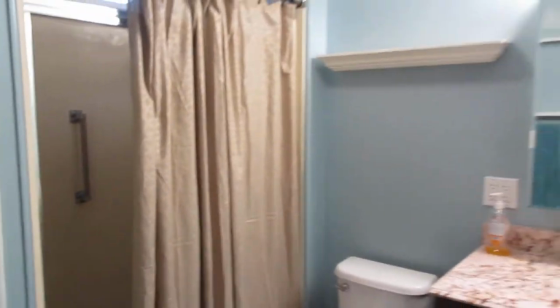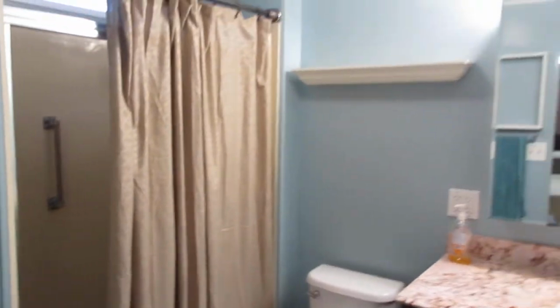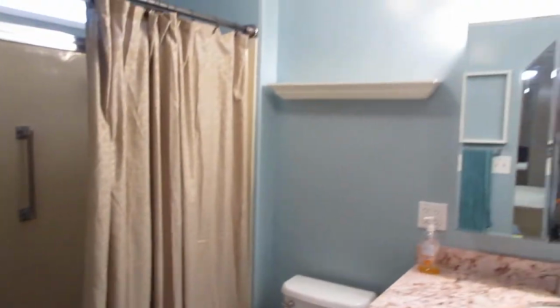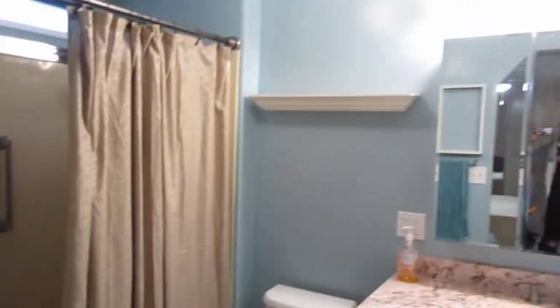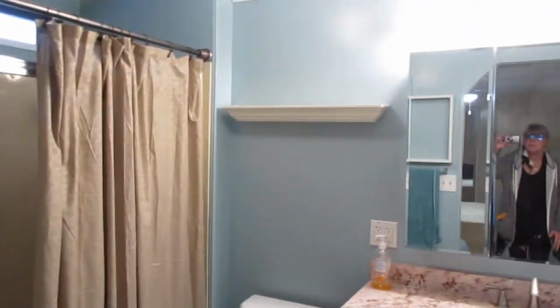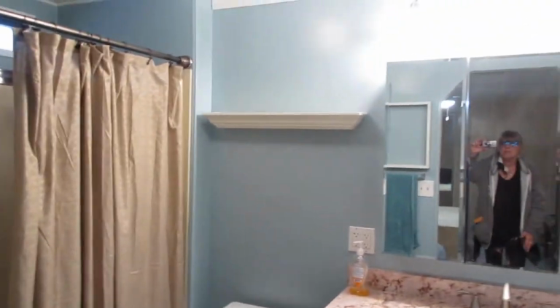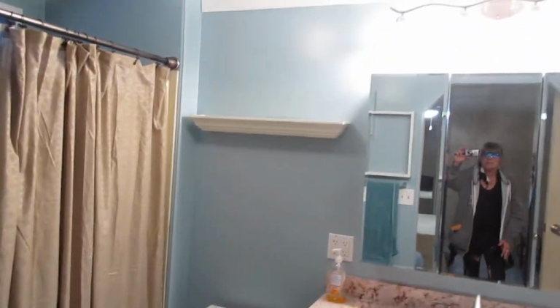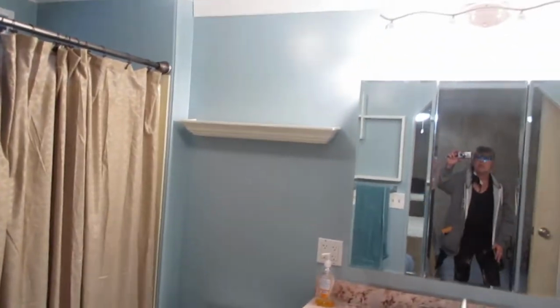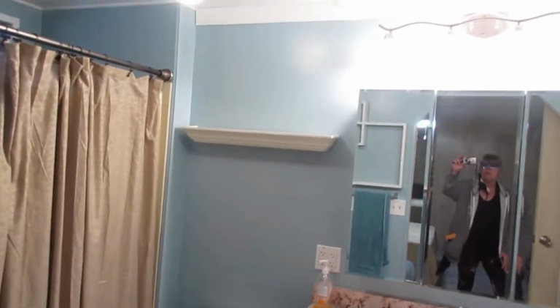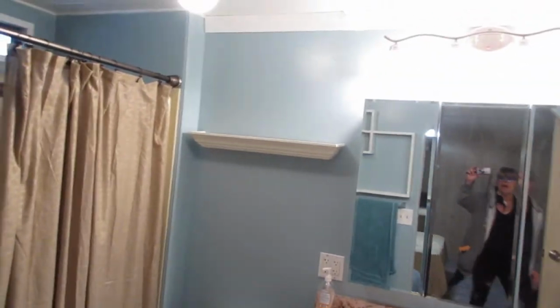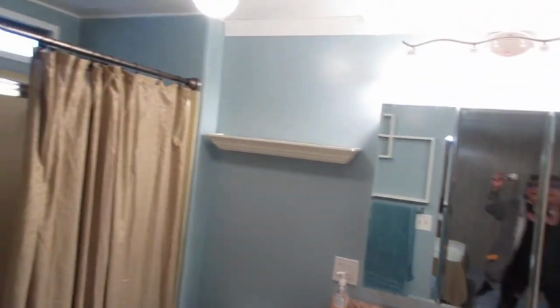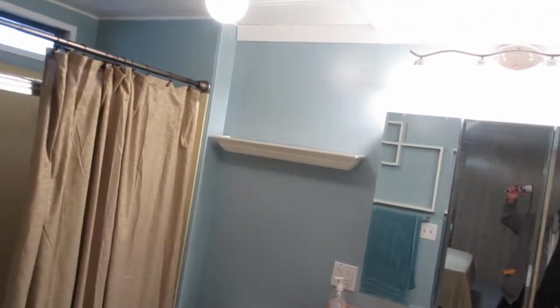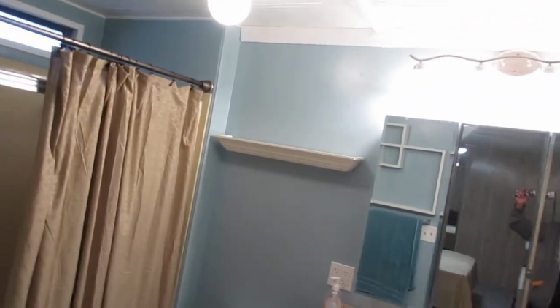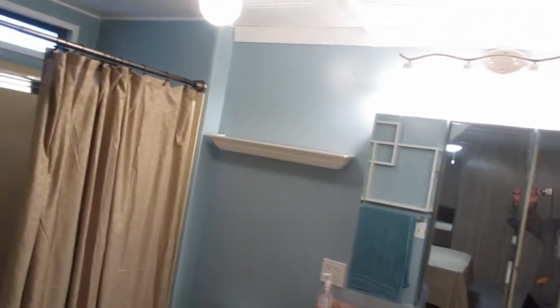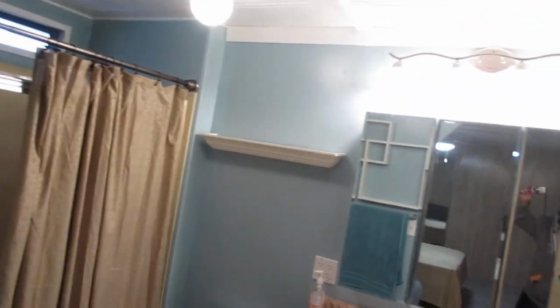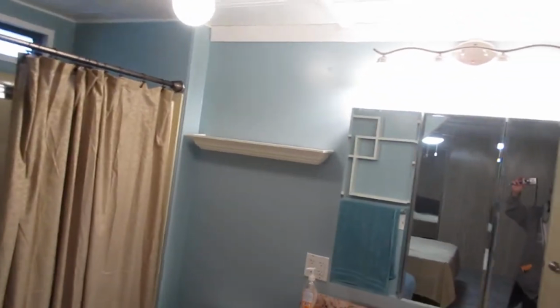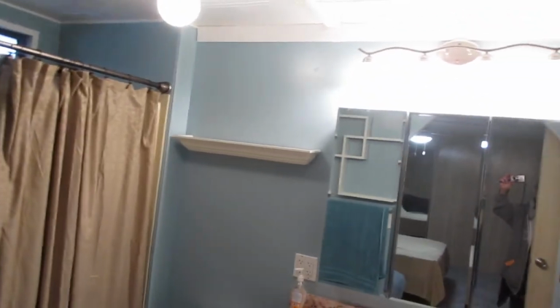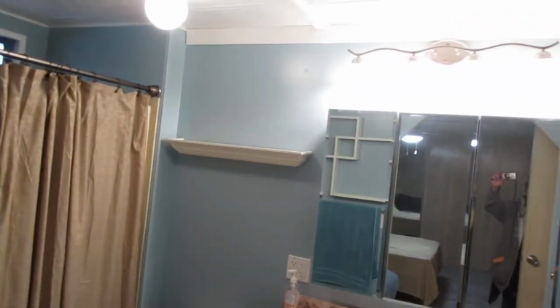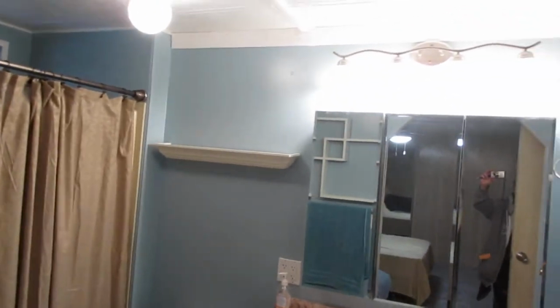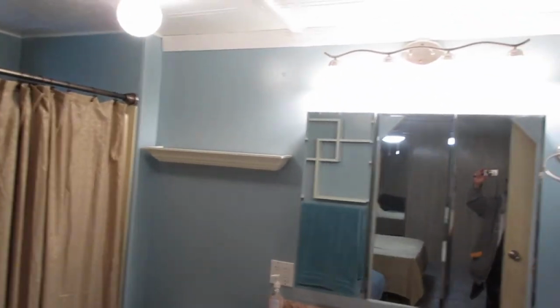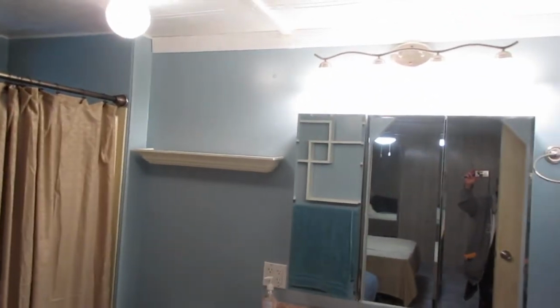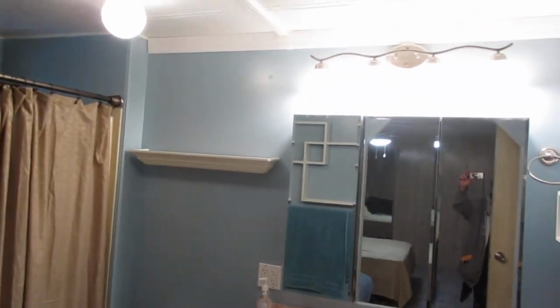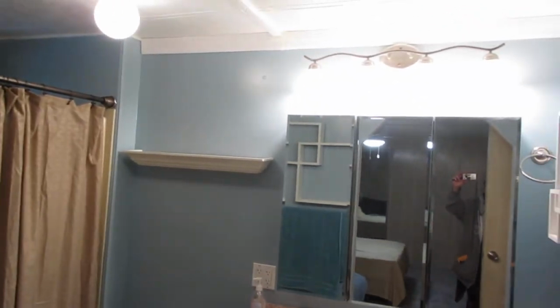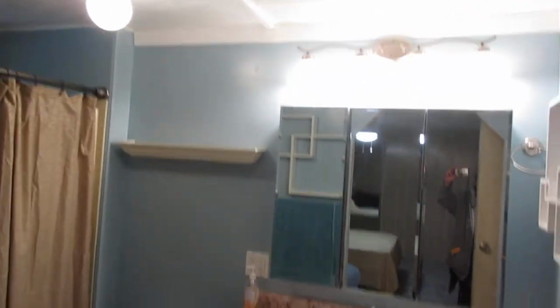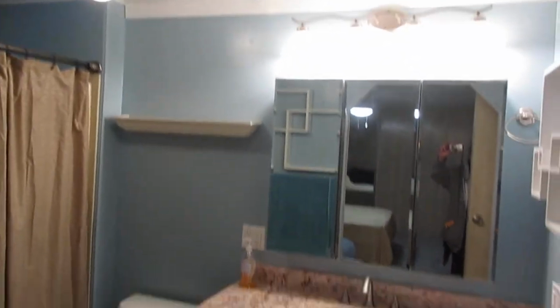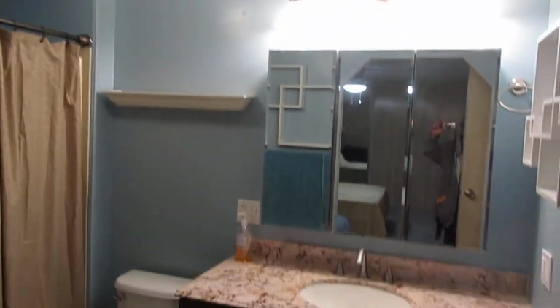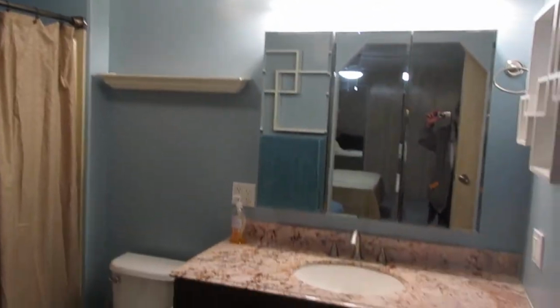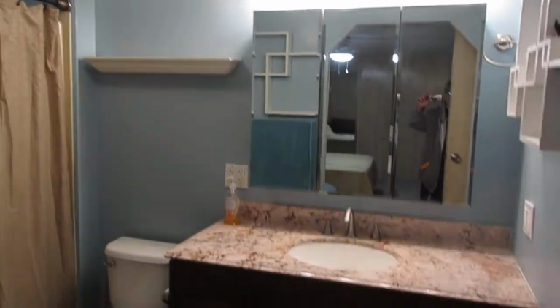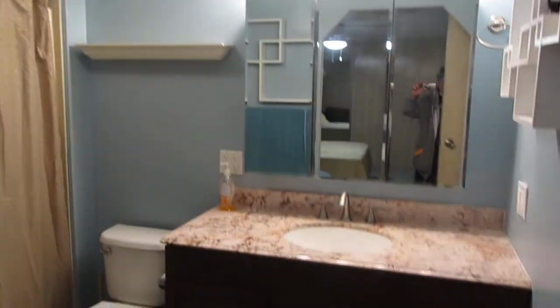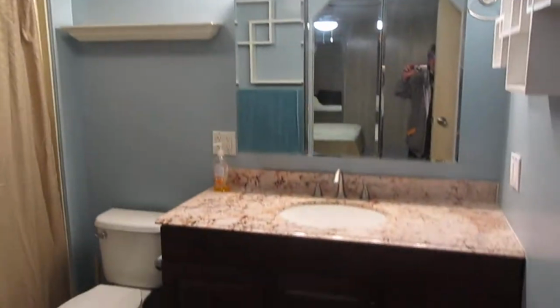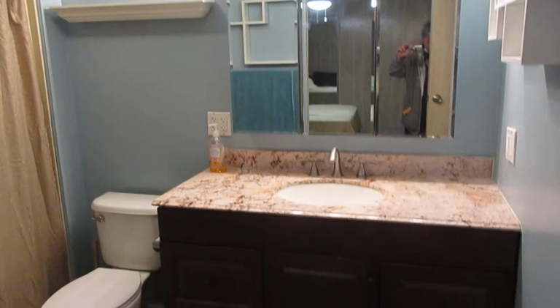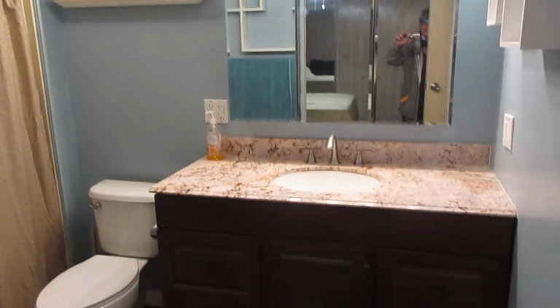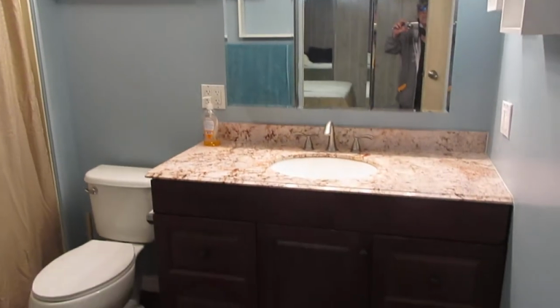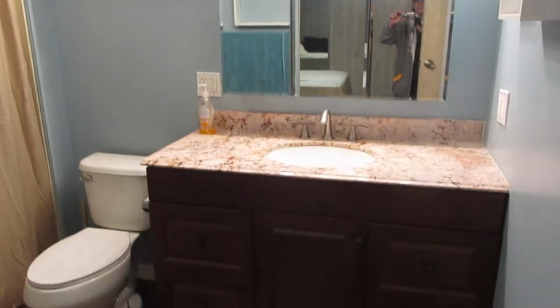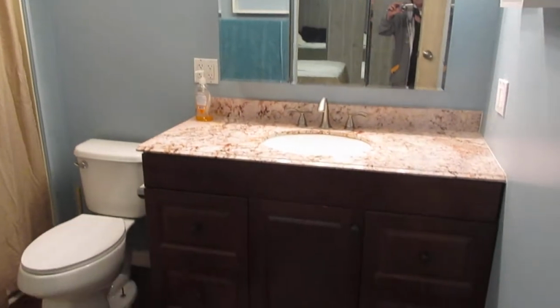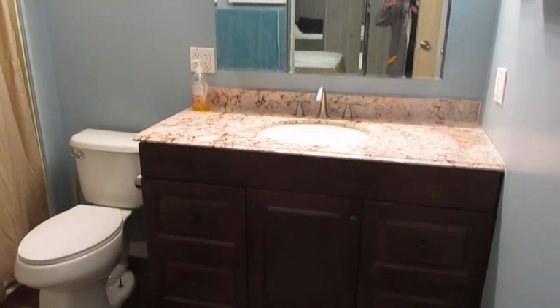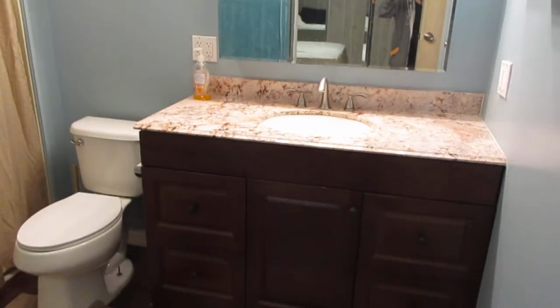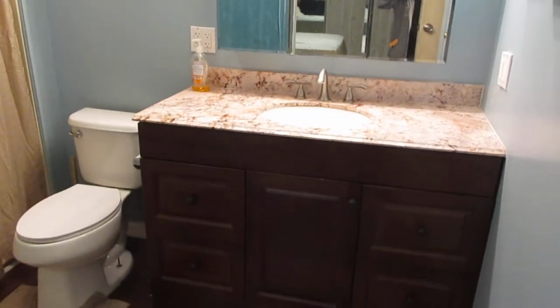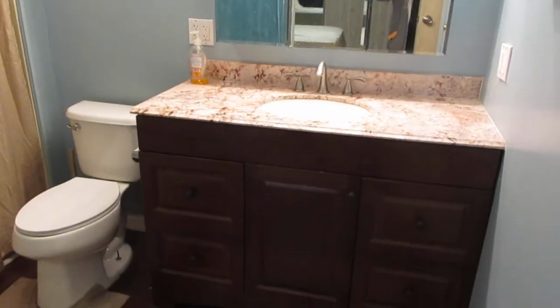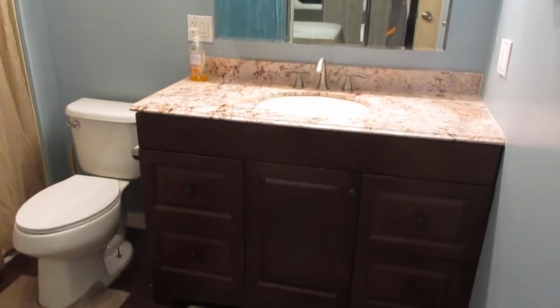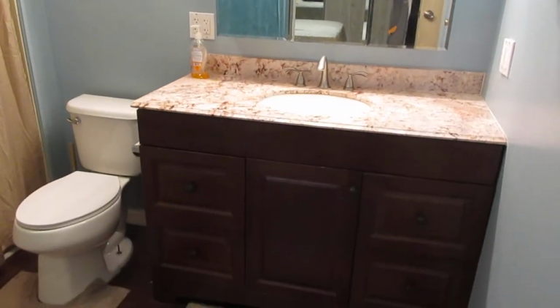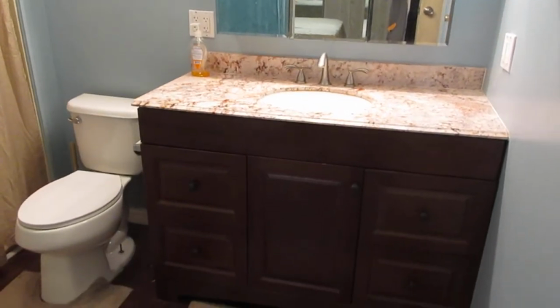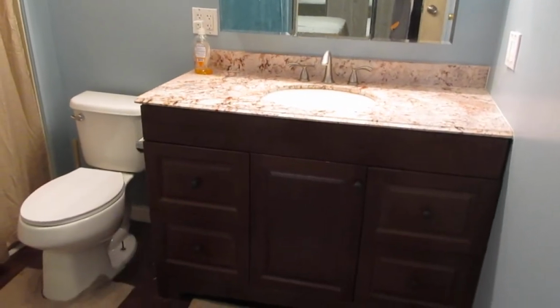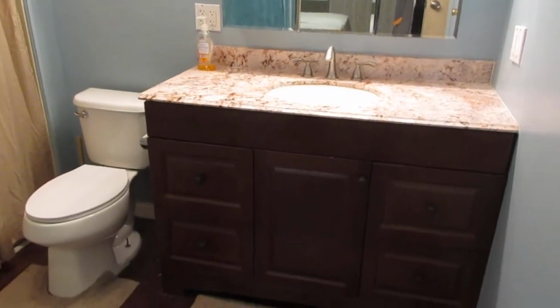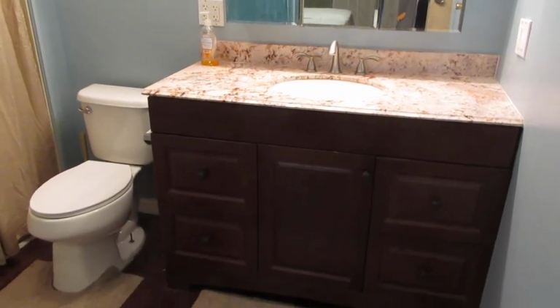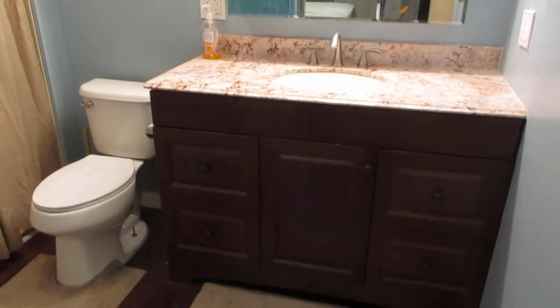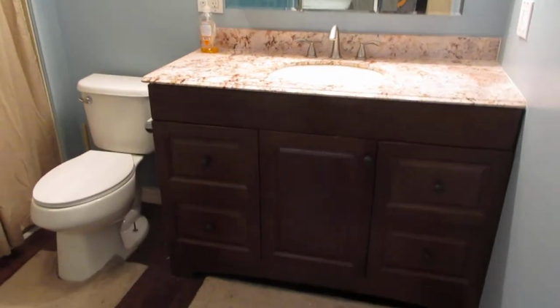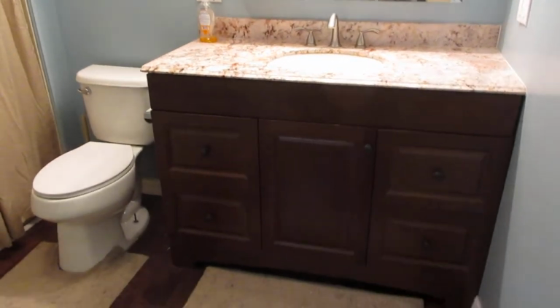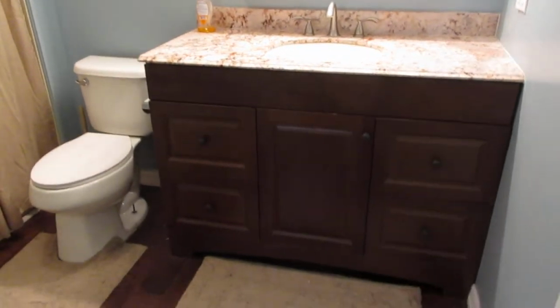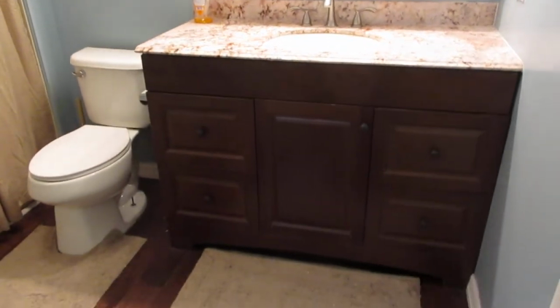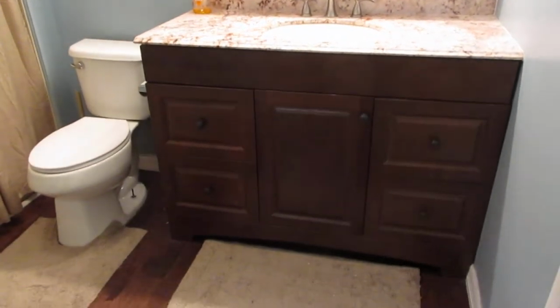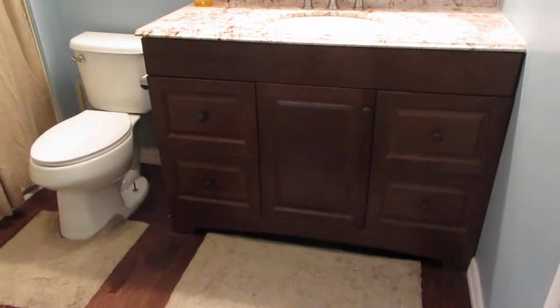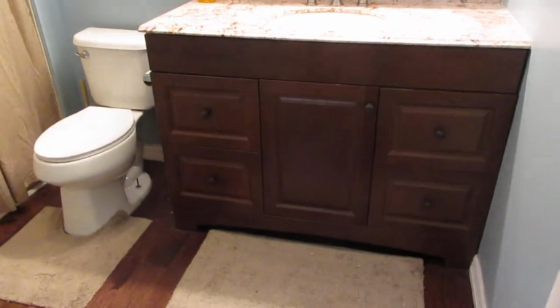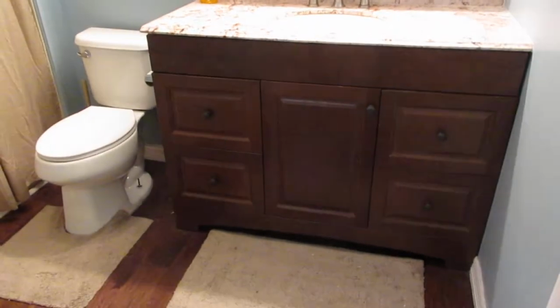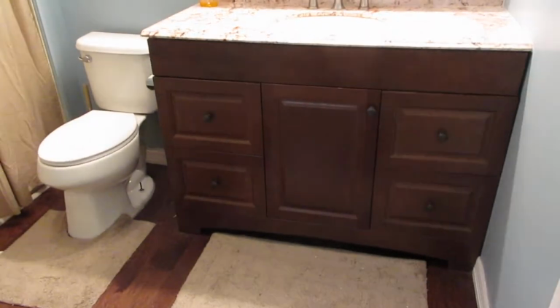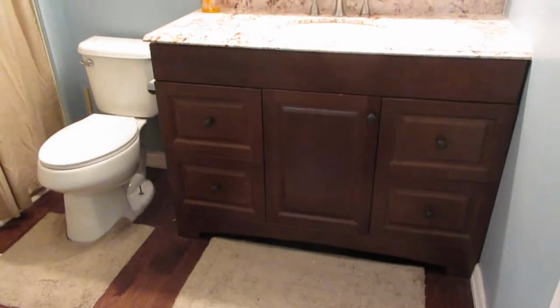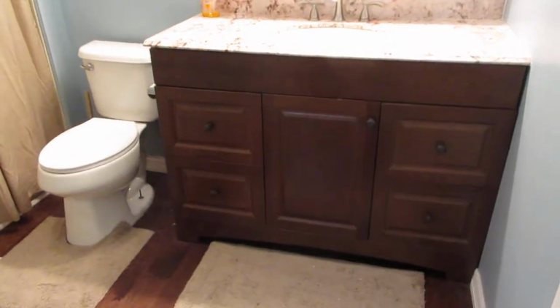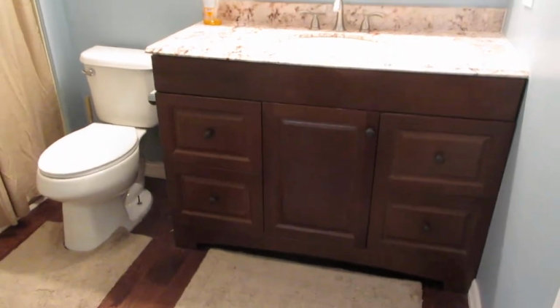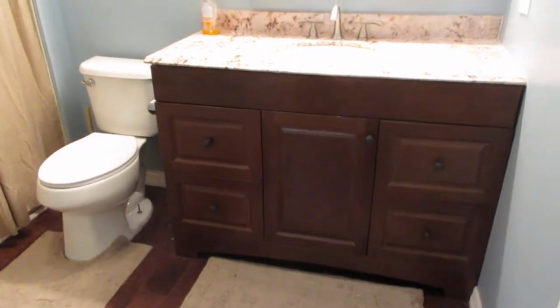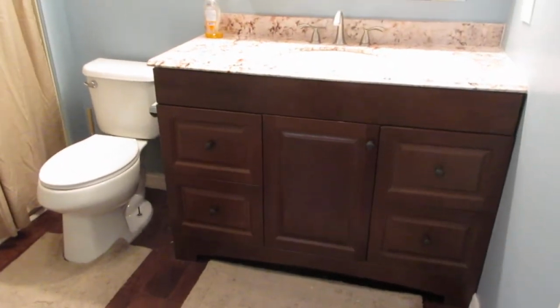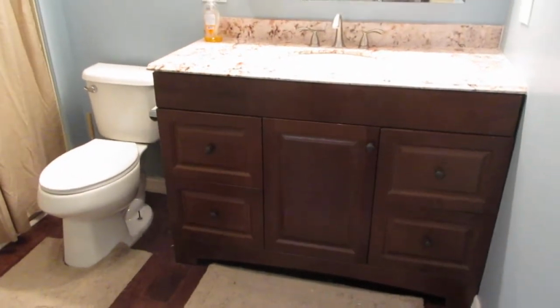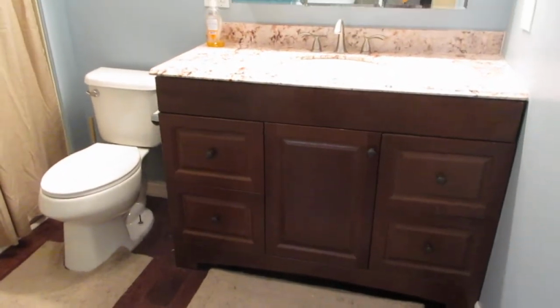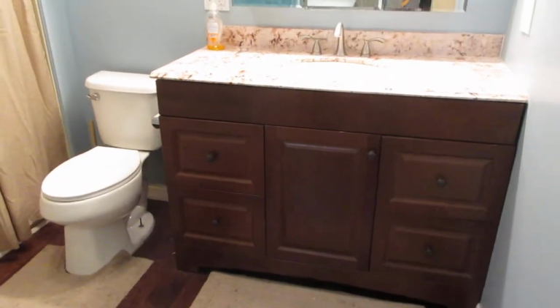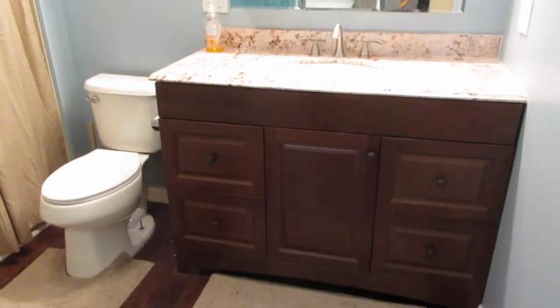You can see the nice lighting, a nice sink with new sink covers, a new sink, and new sink counters.